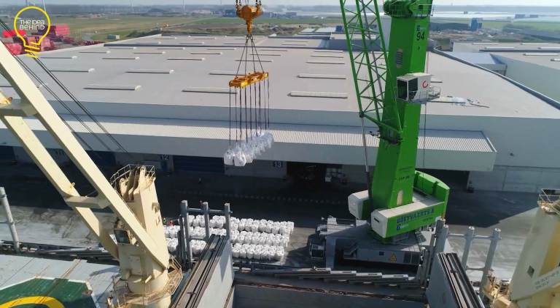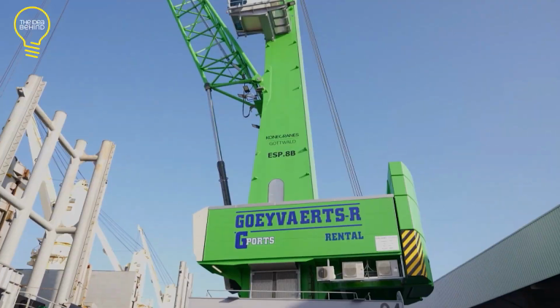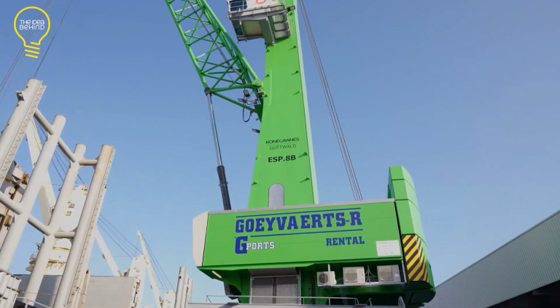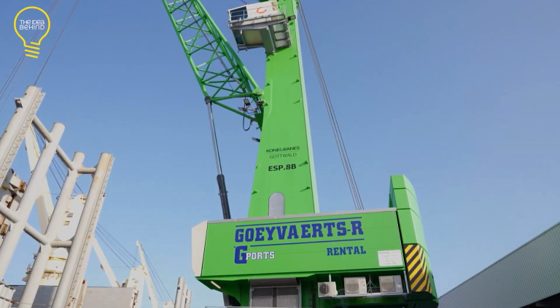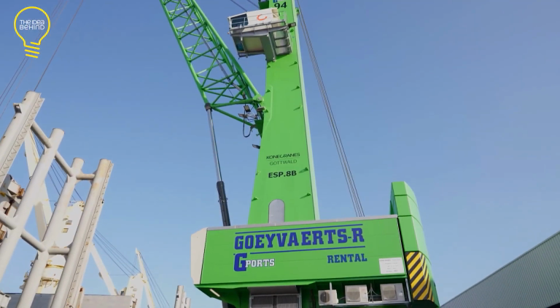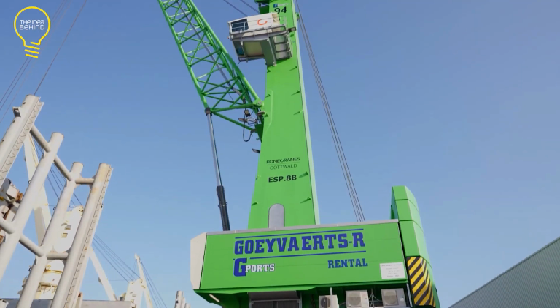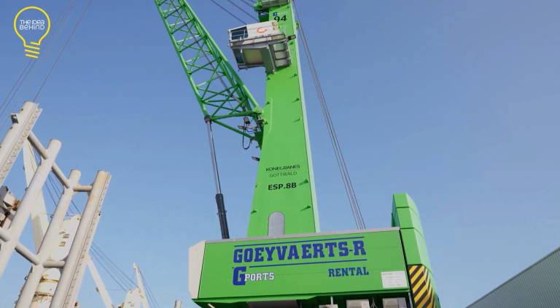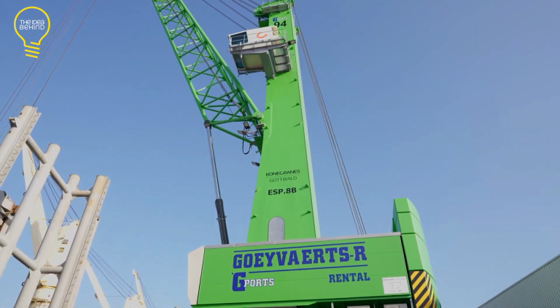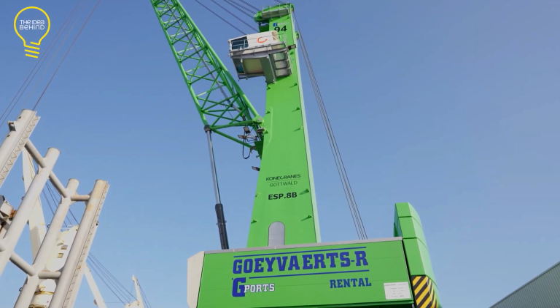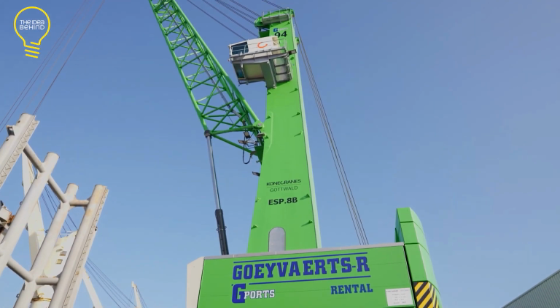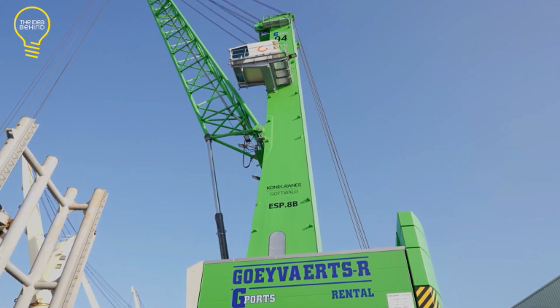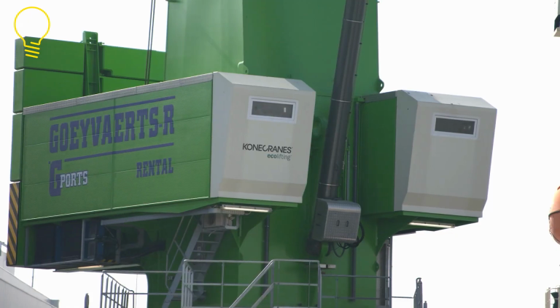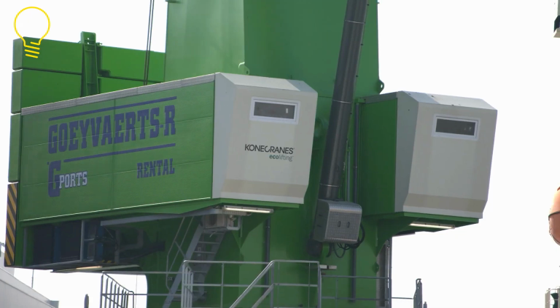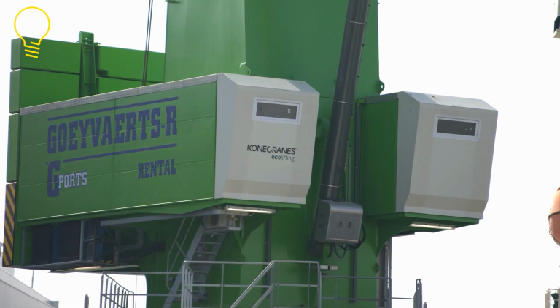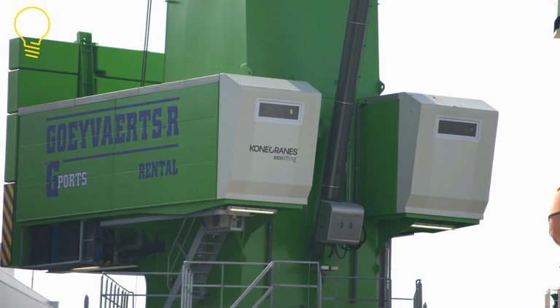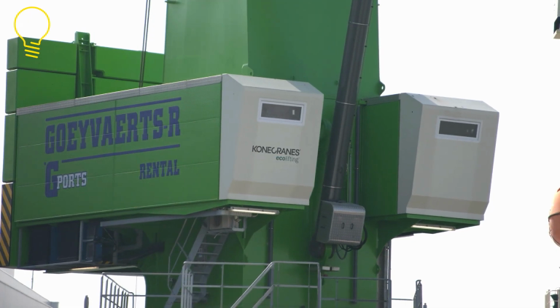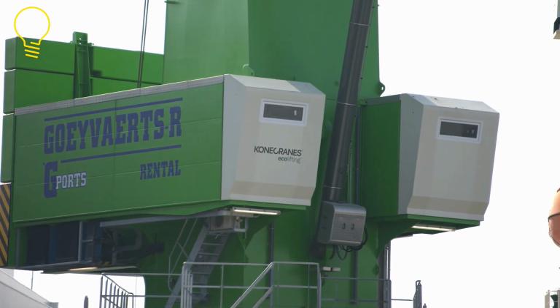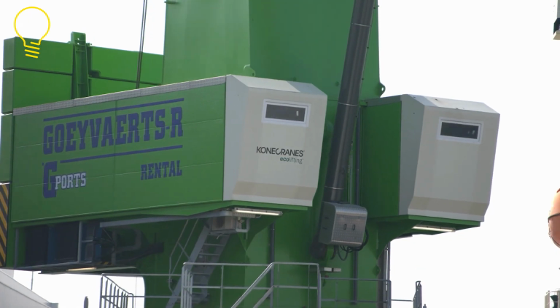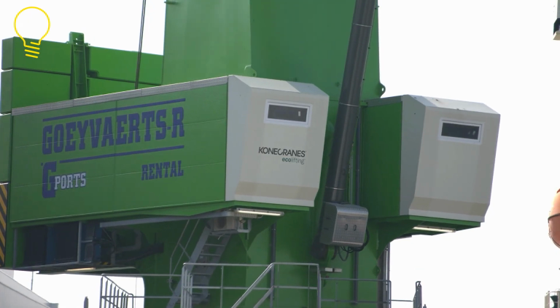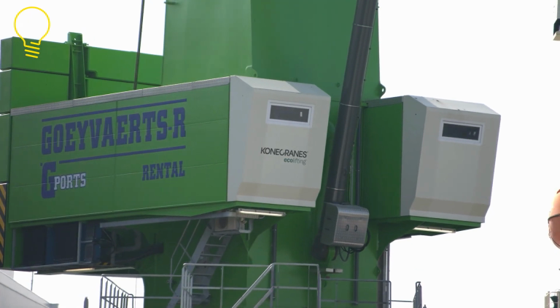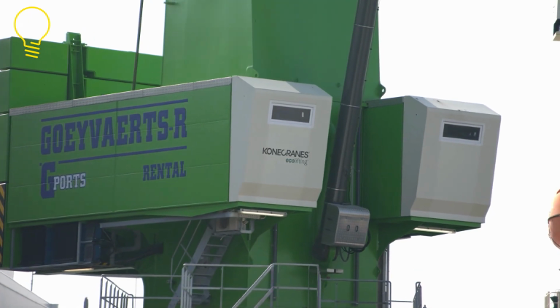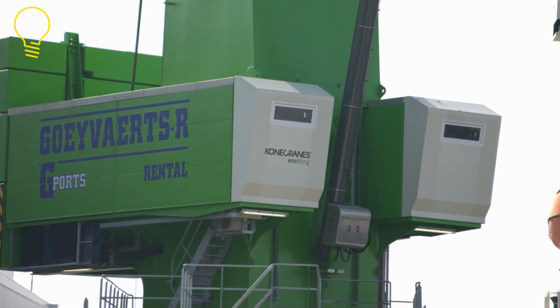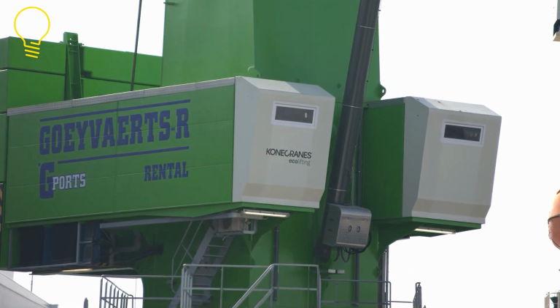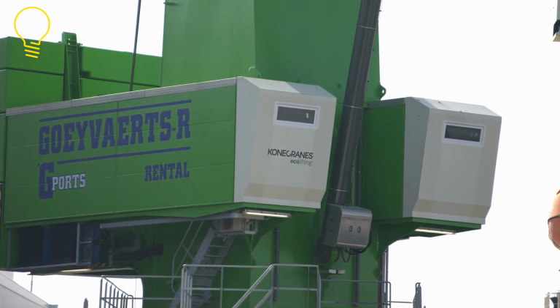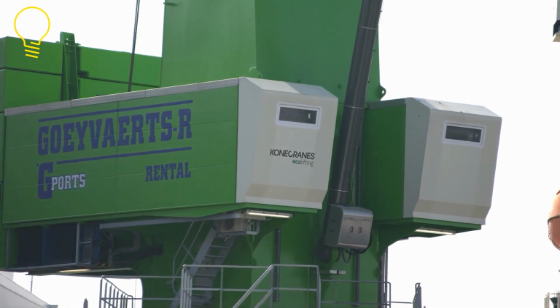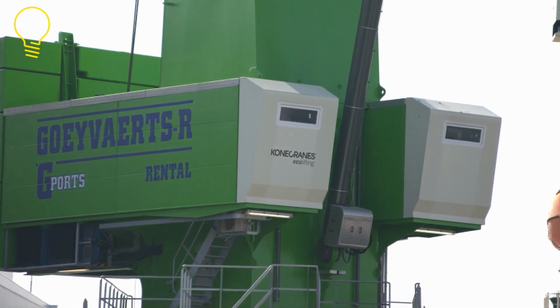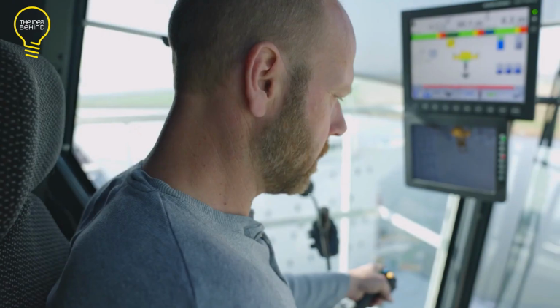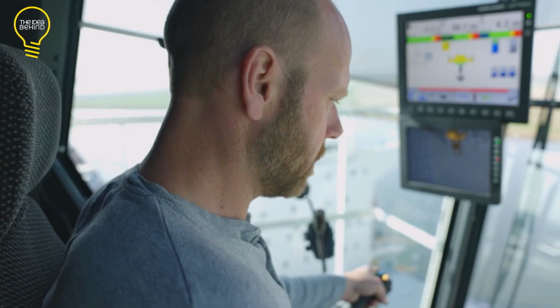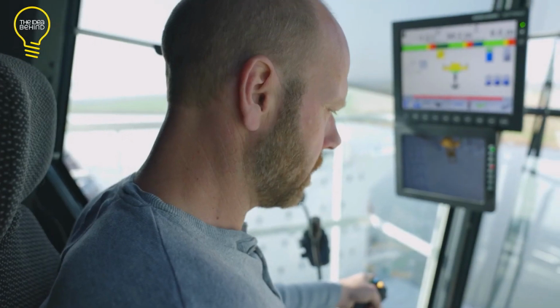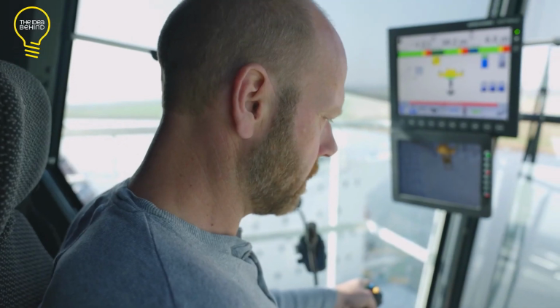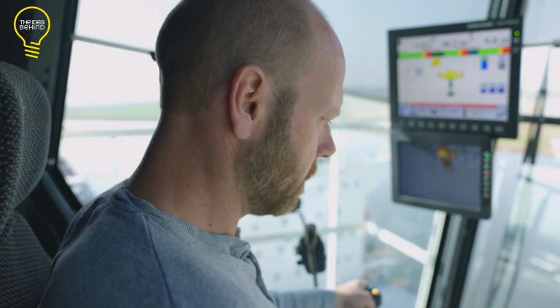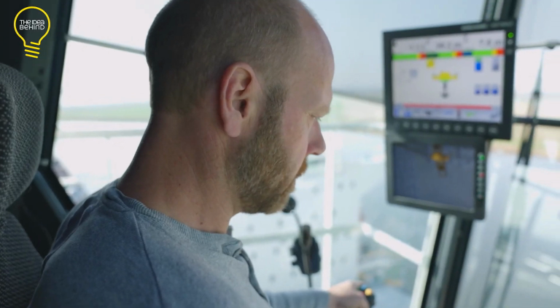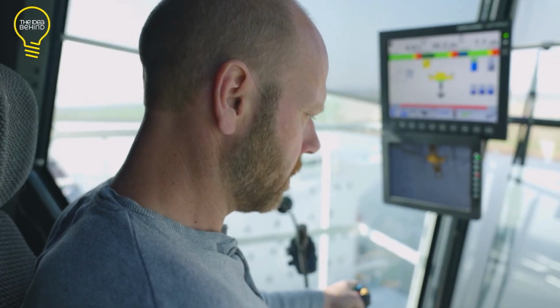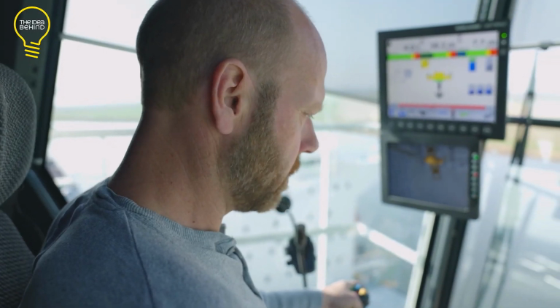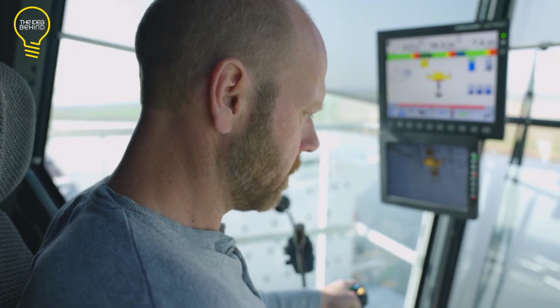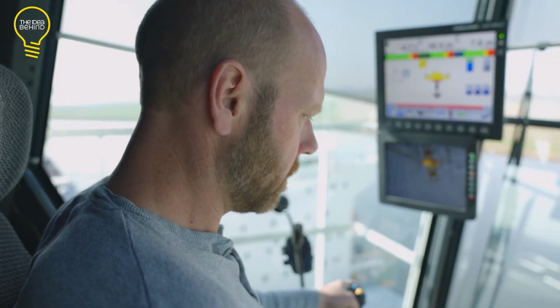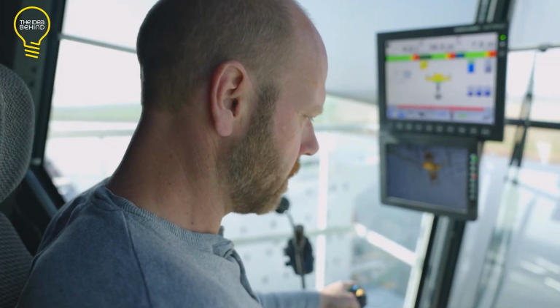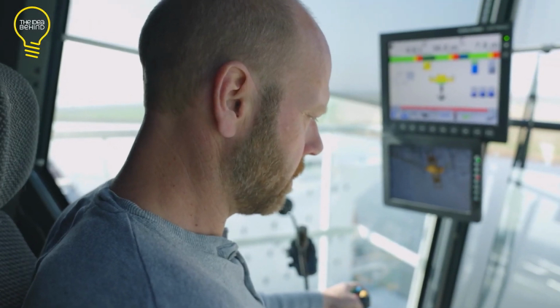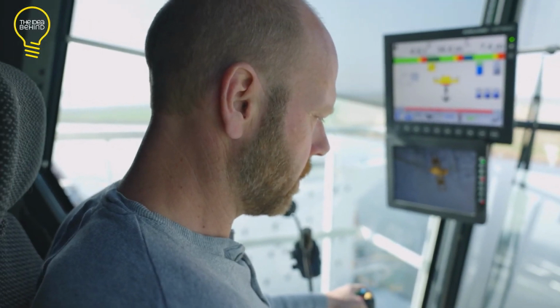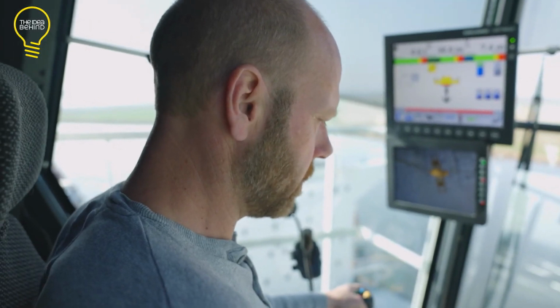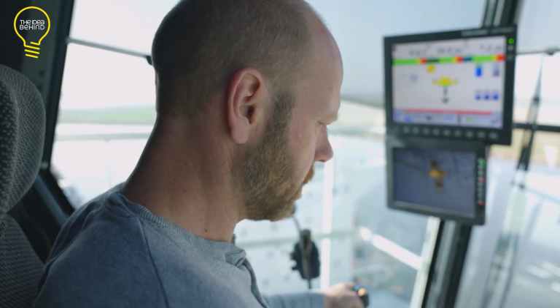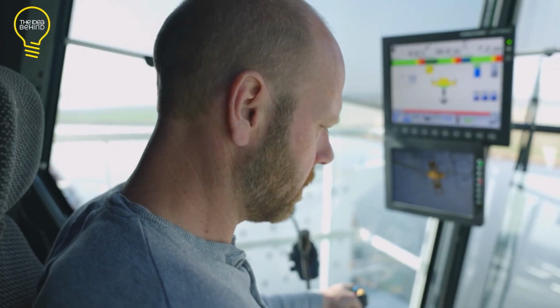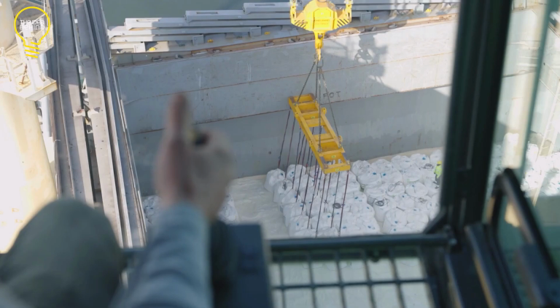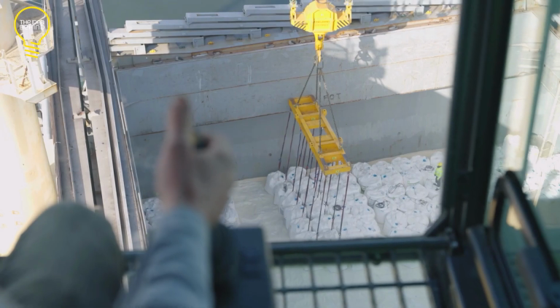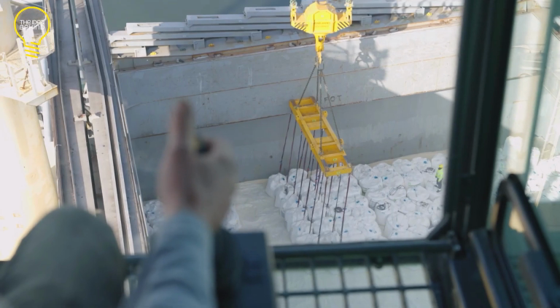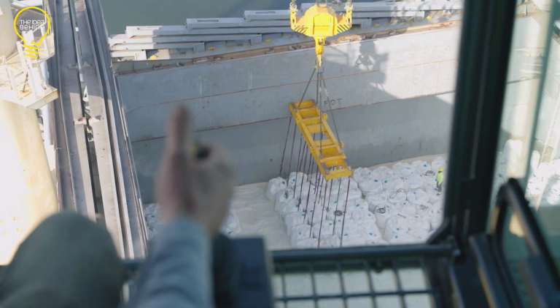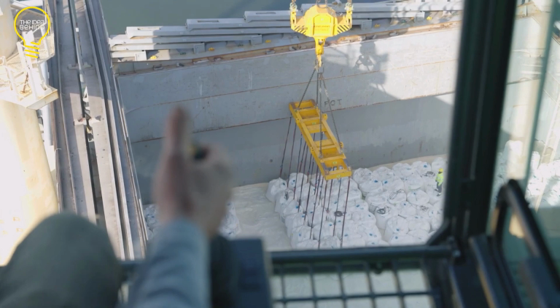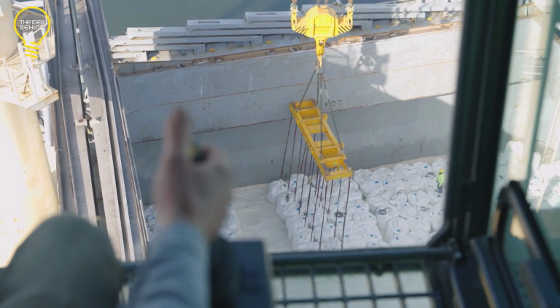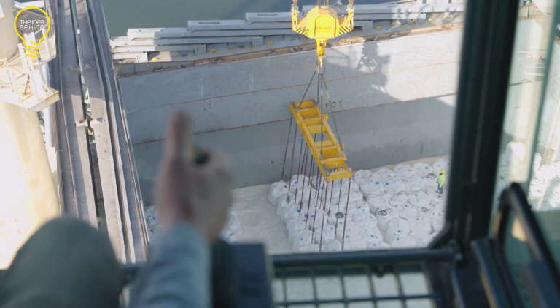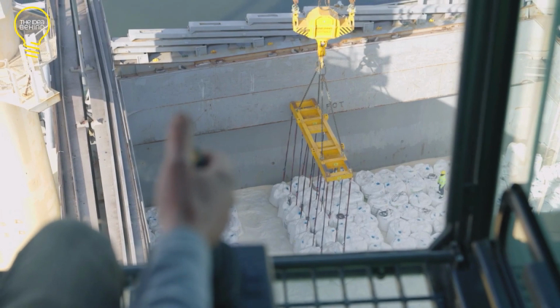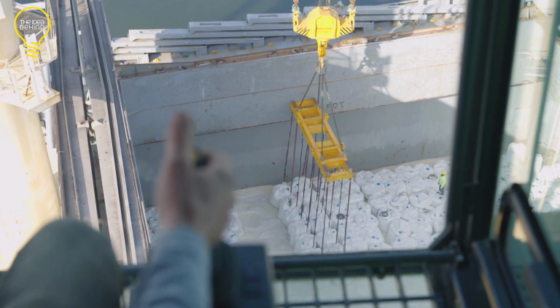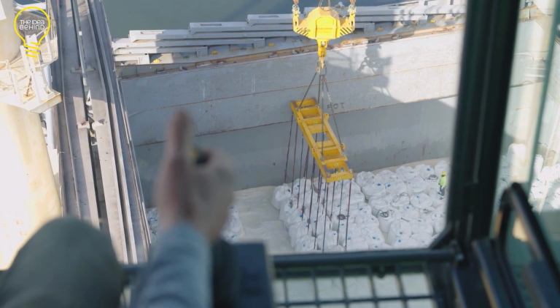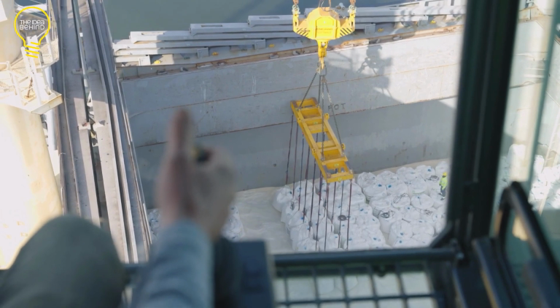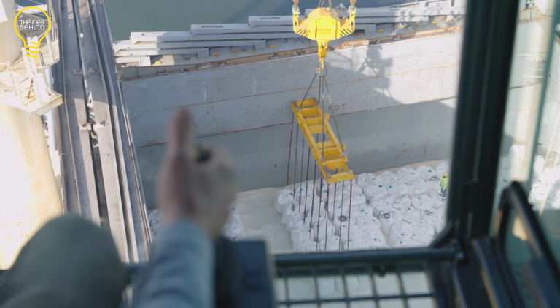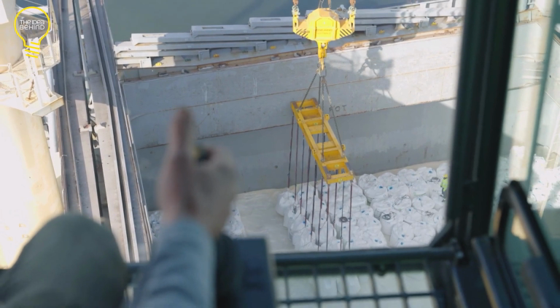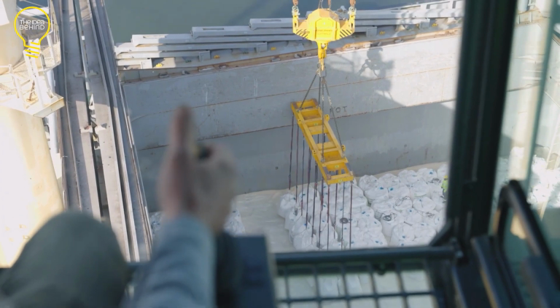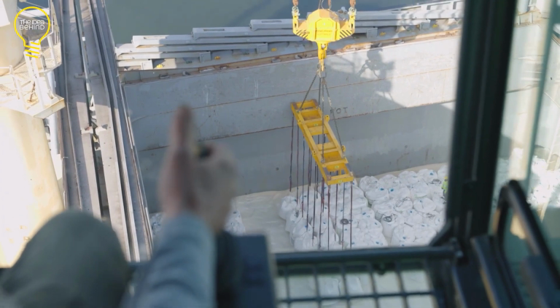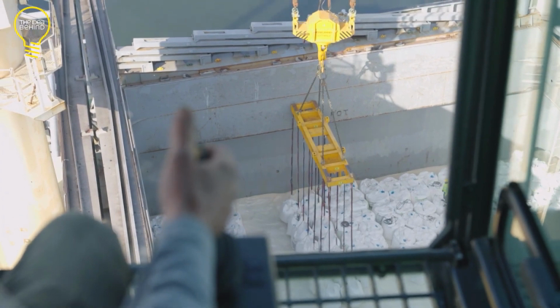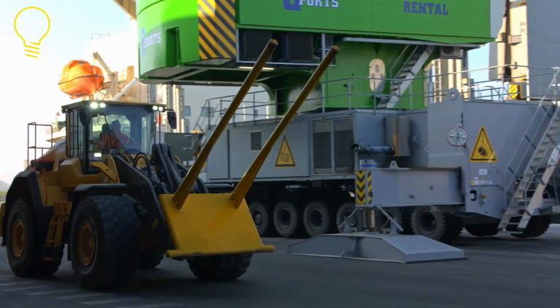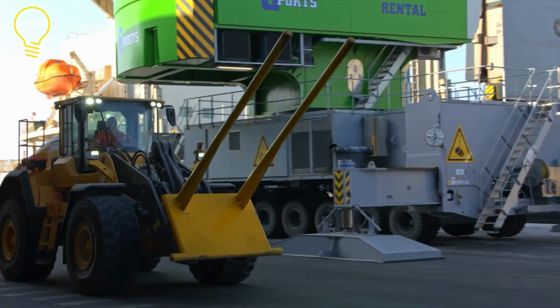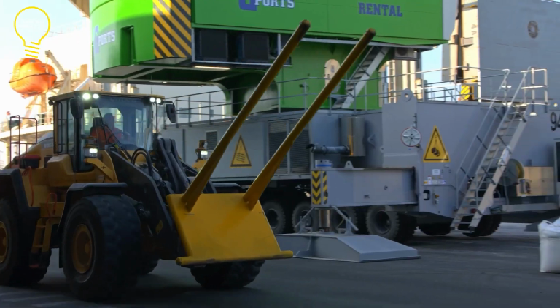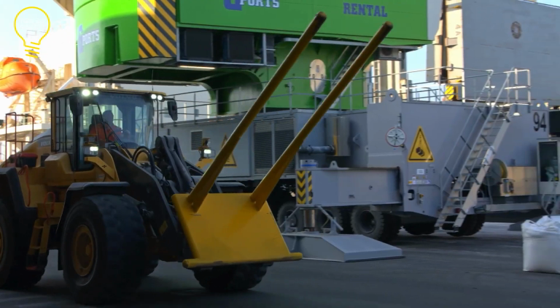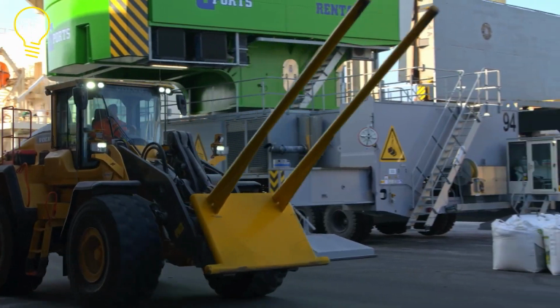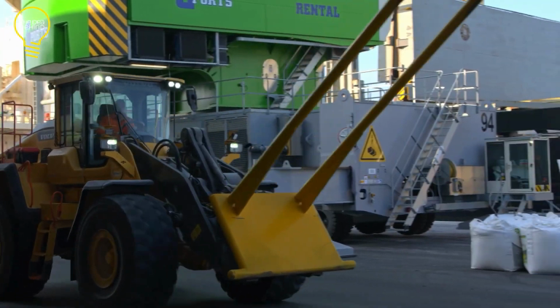The first ESP-8 crane was bought in November 2021 by Terminal San Giorgio in Genoa, Italy.